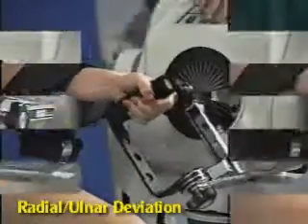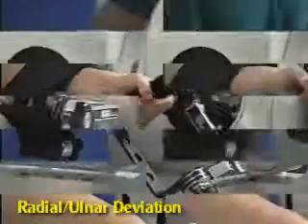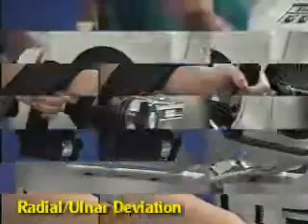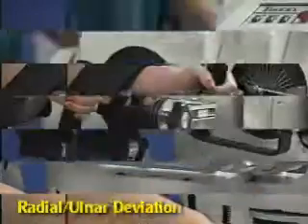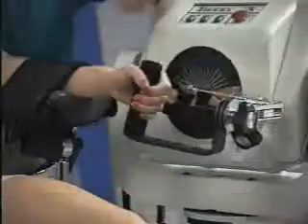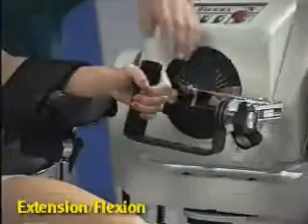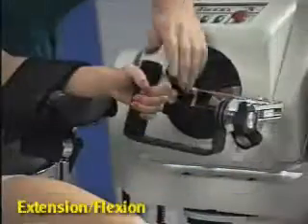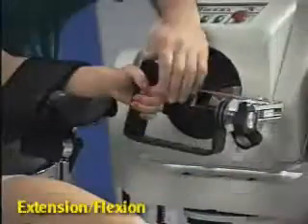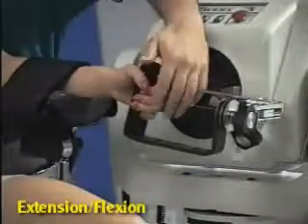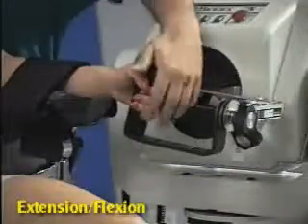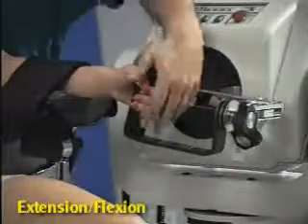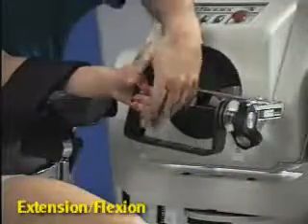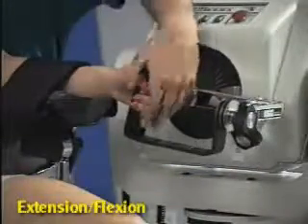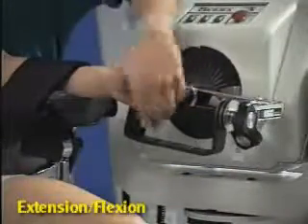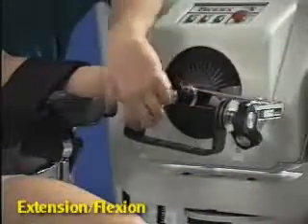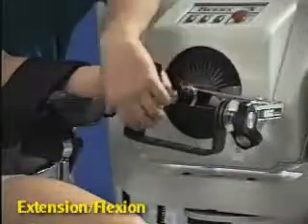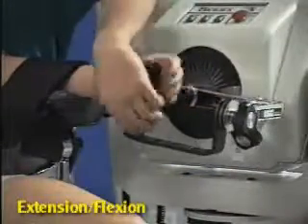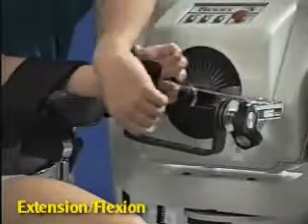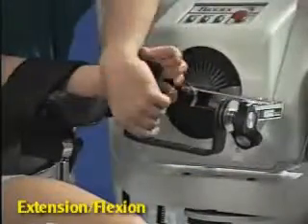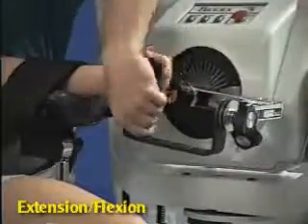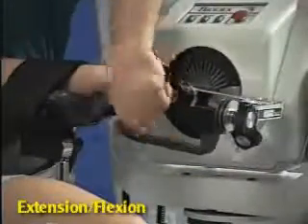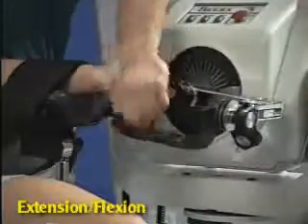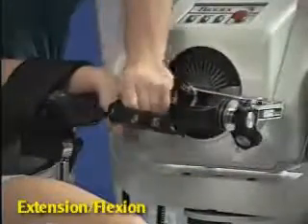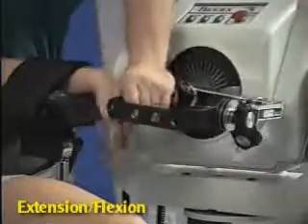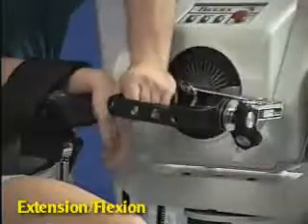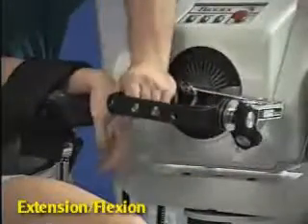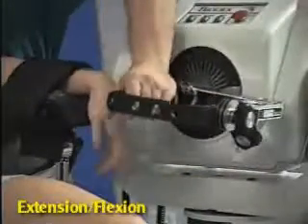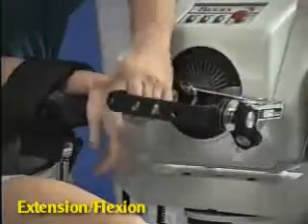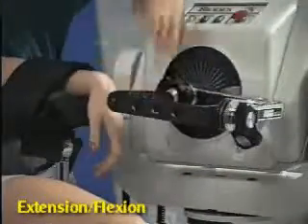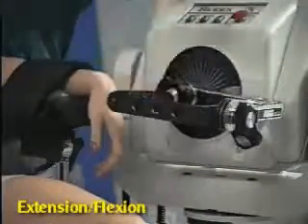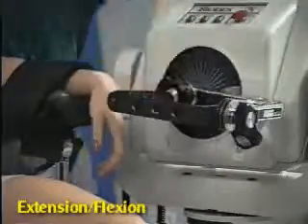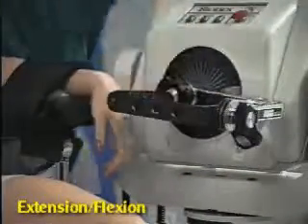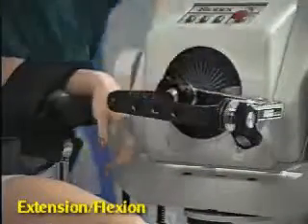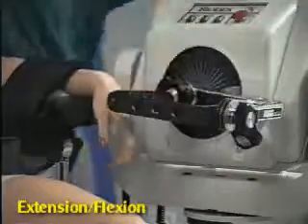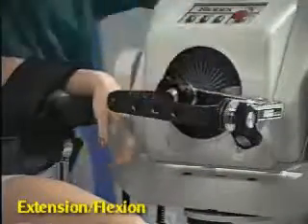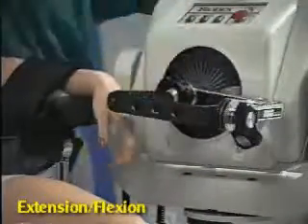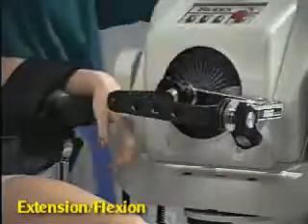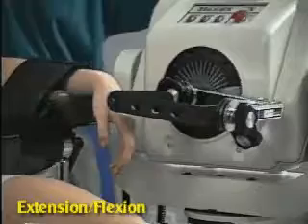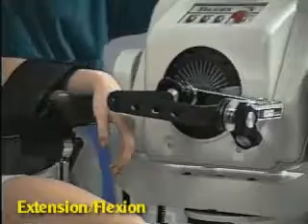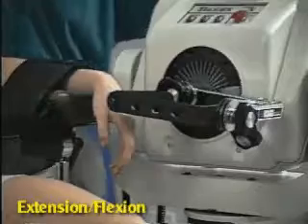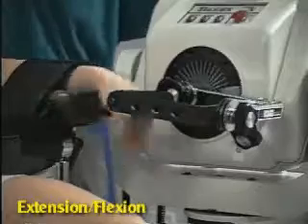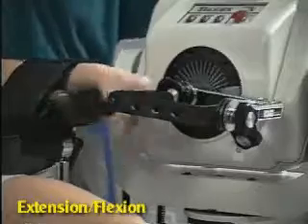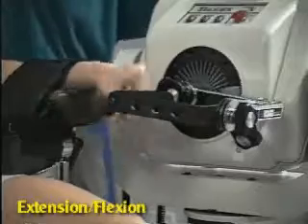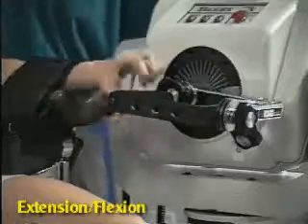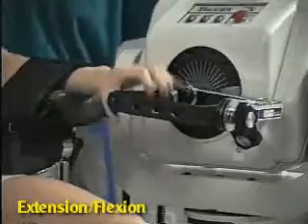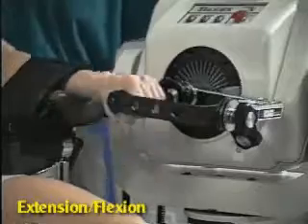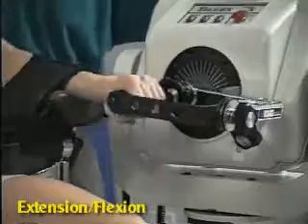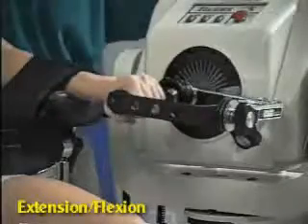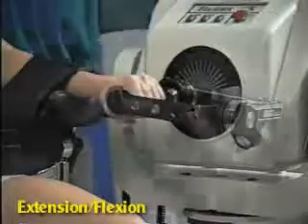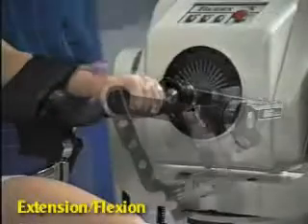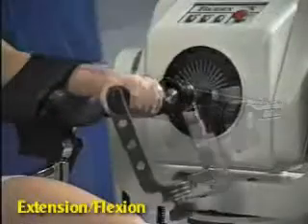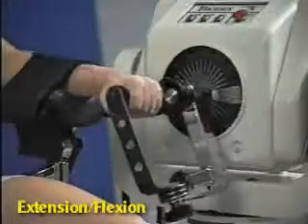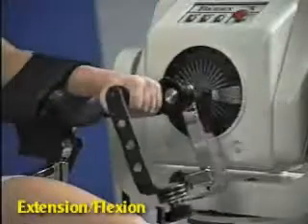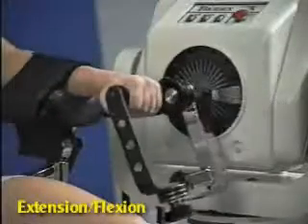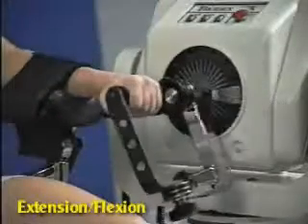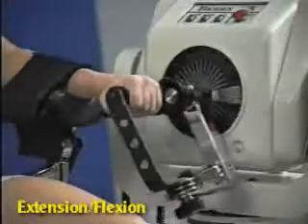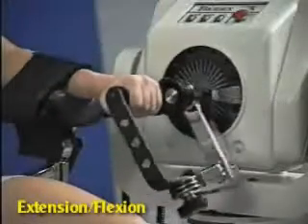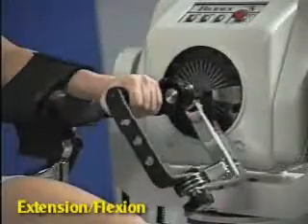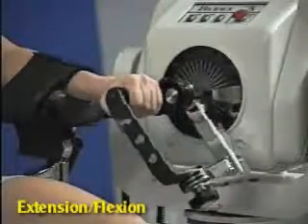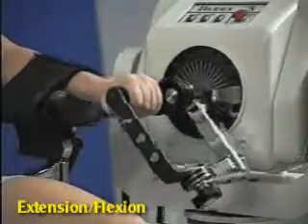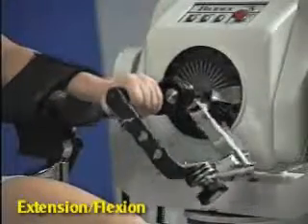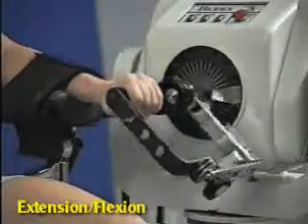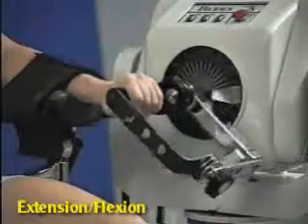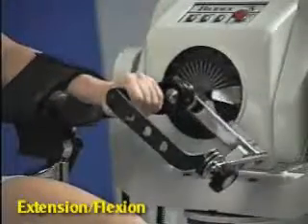To switch to extension flexion, simply rotate hand grip angled in and reset range of motion stops.